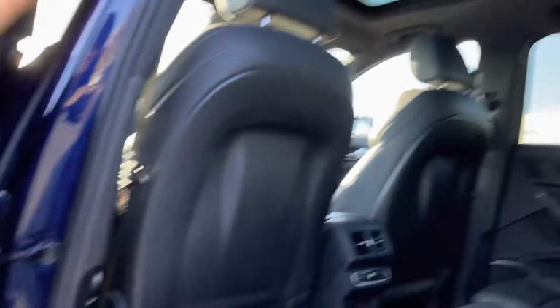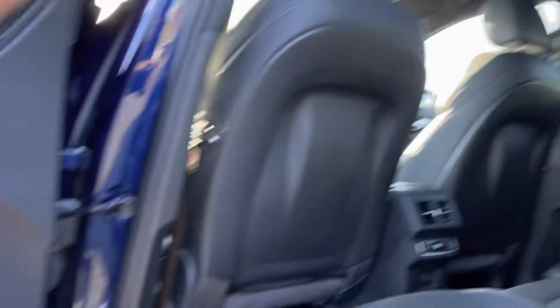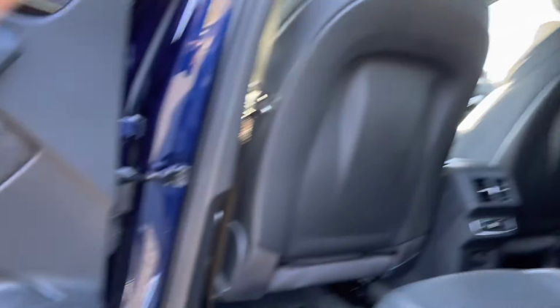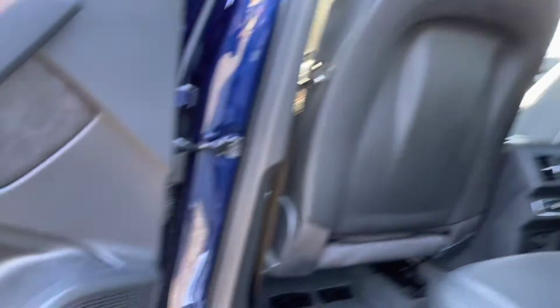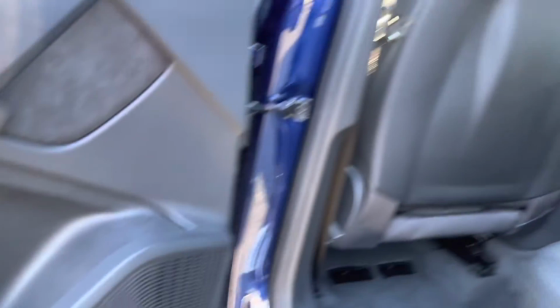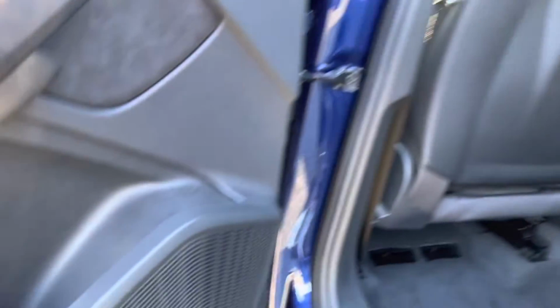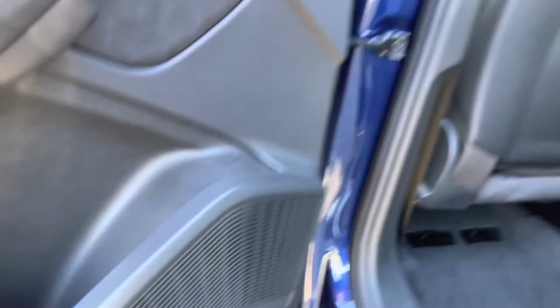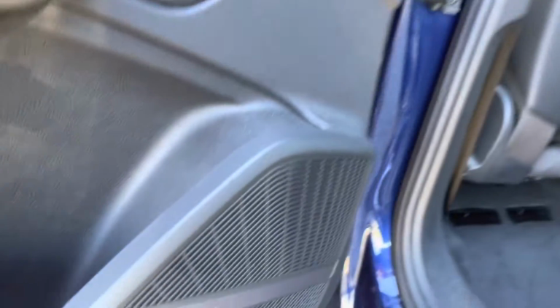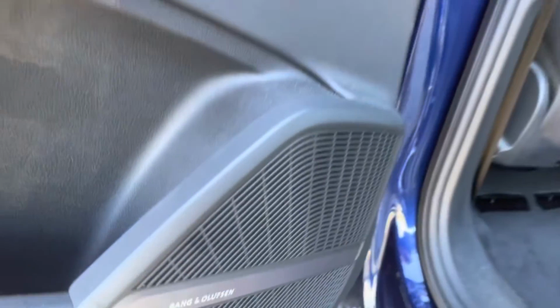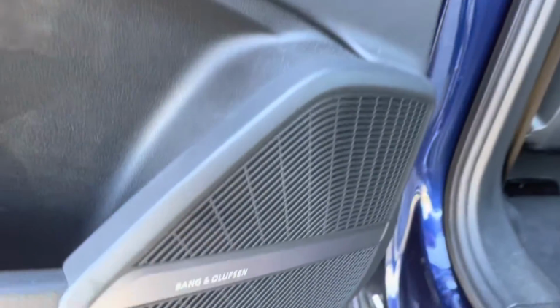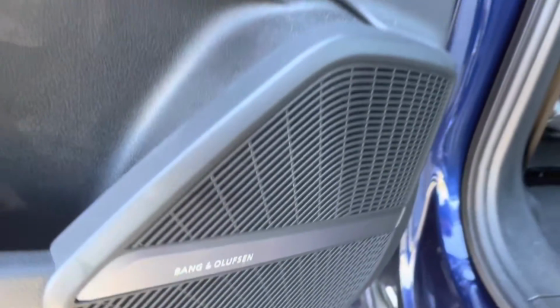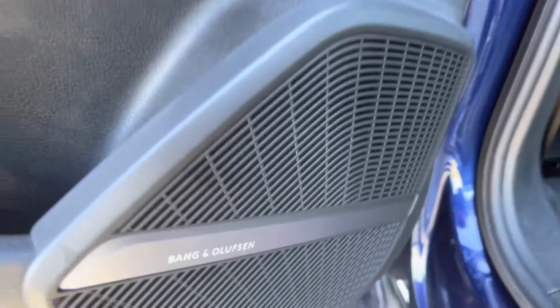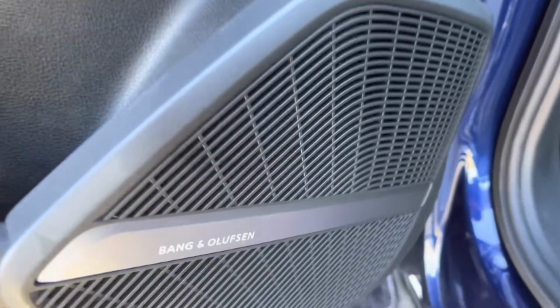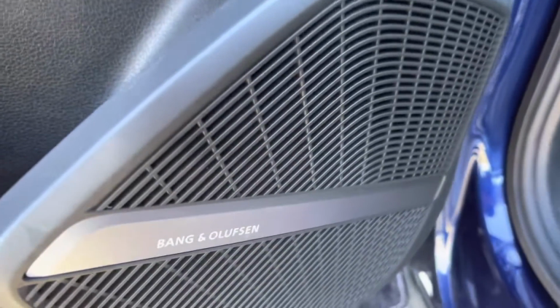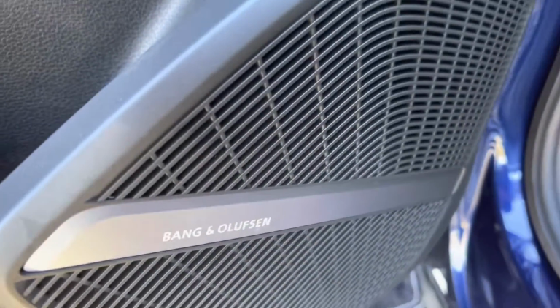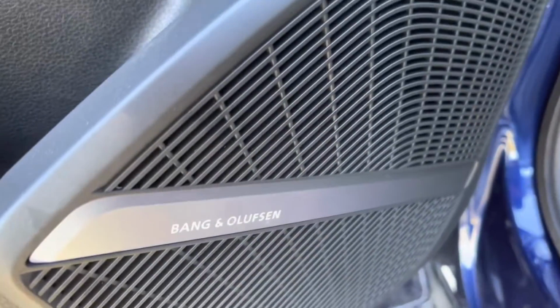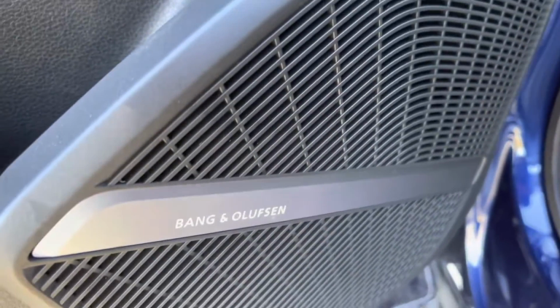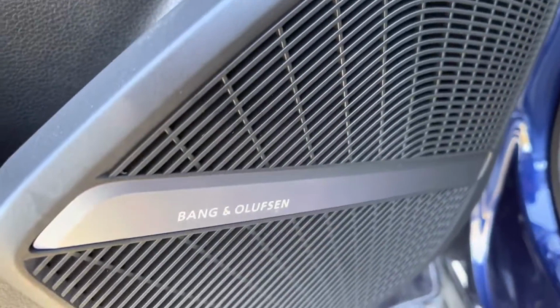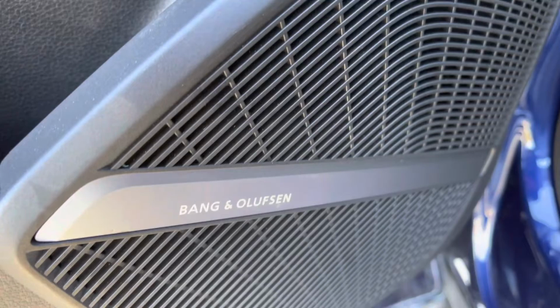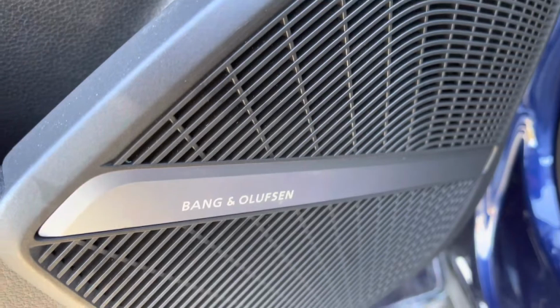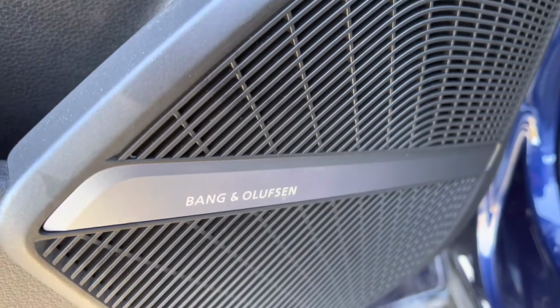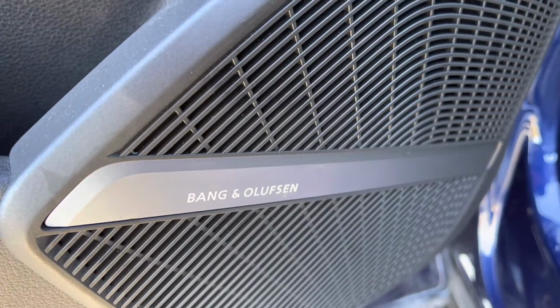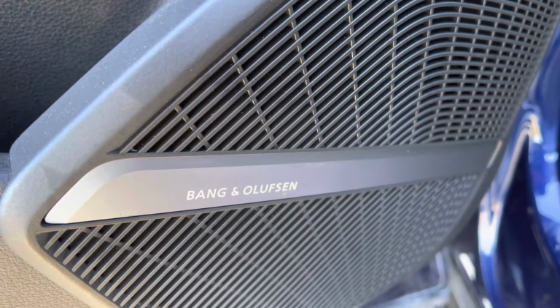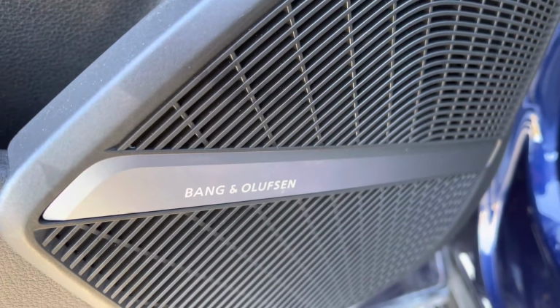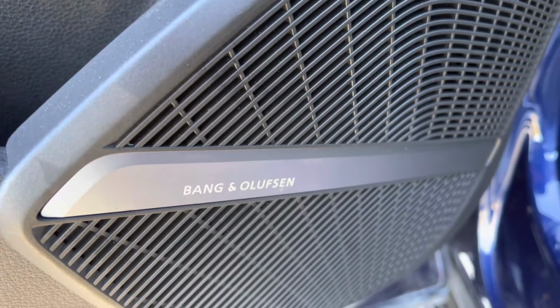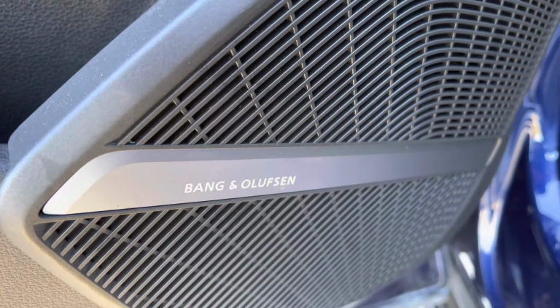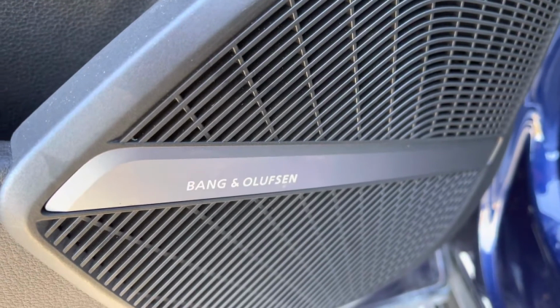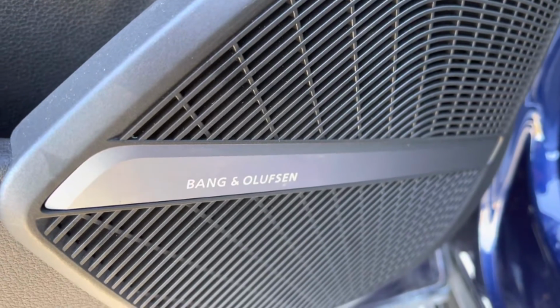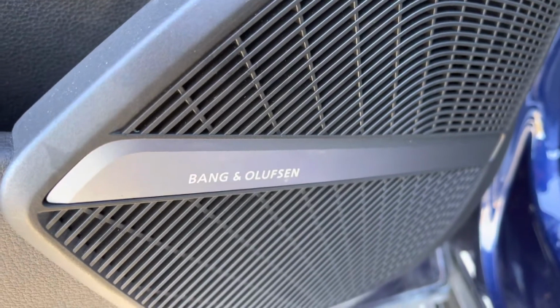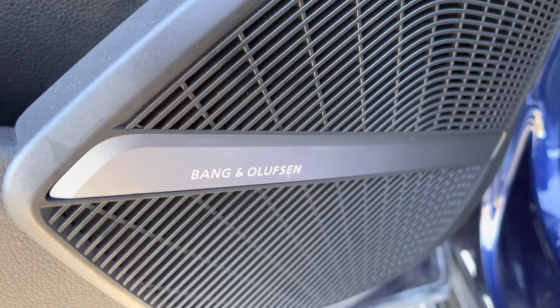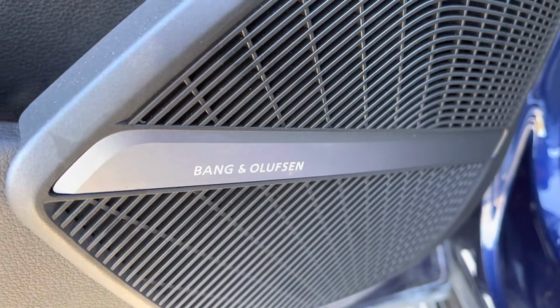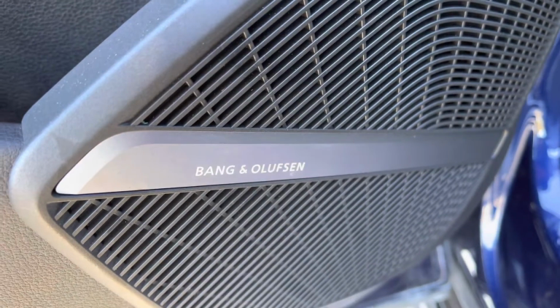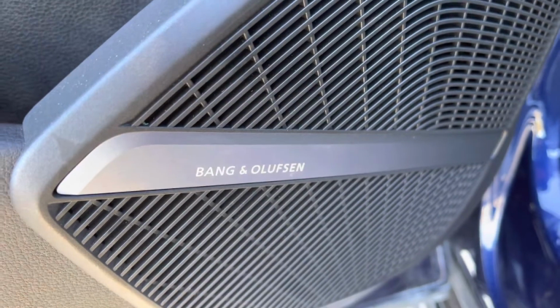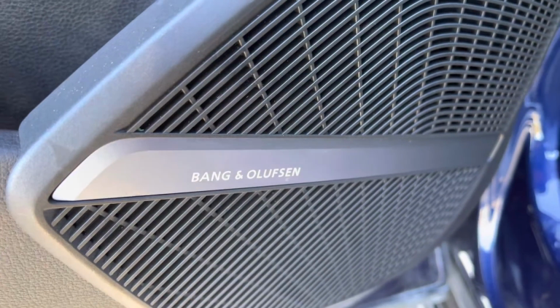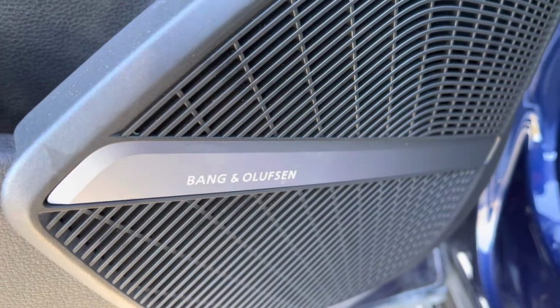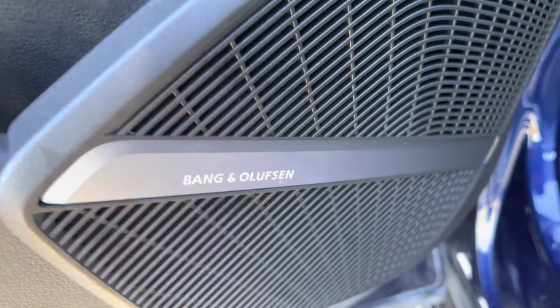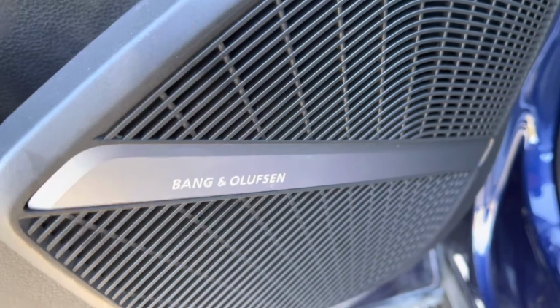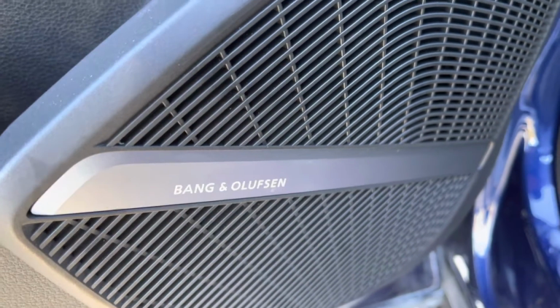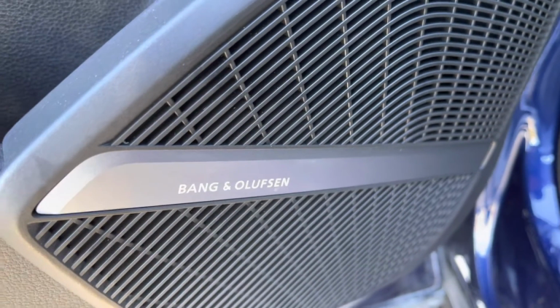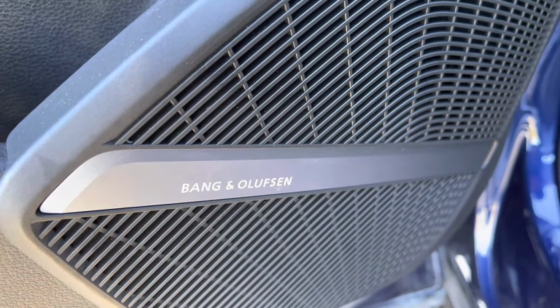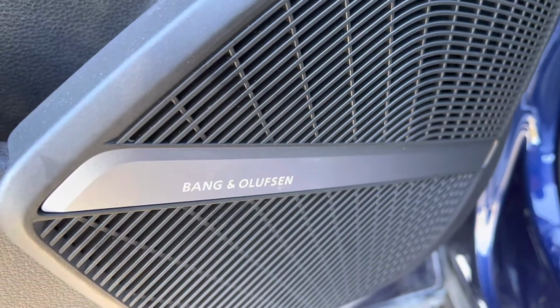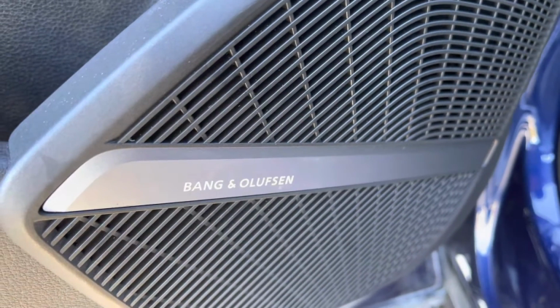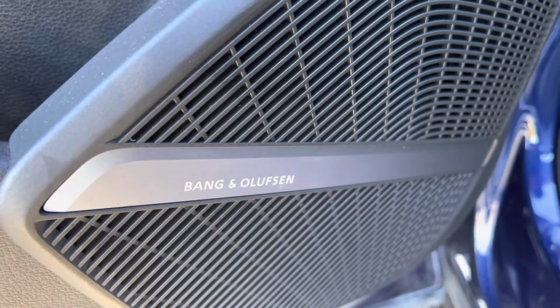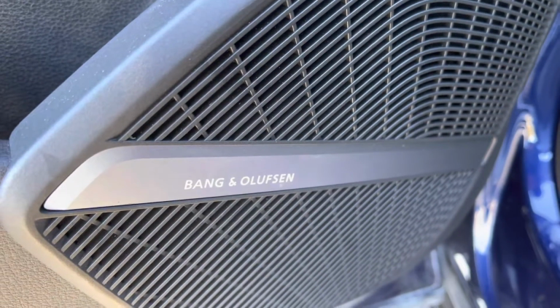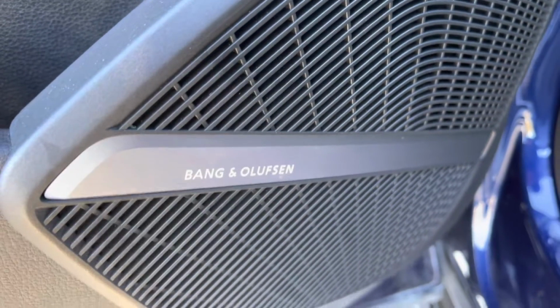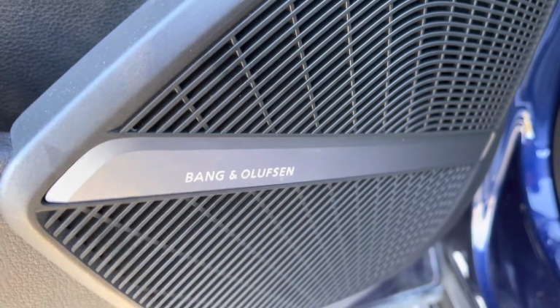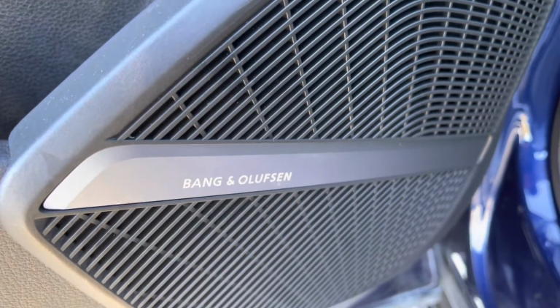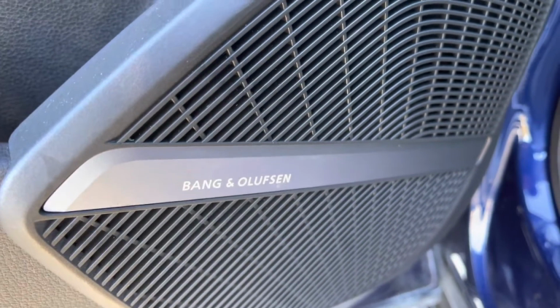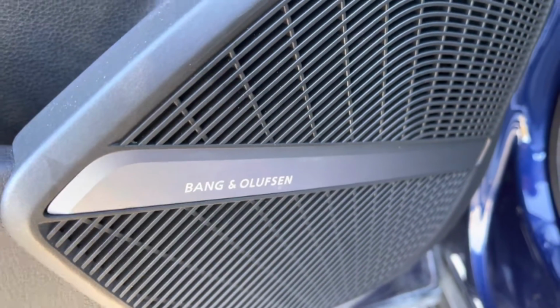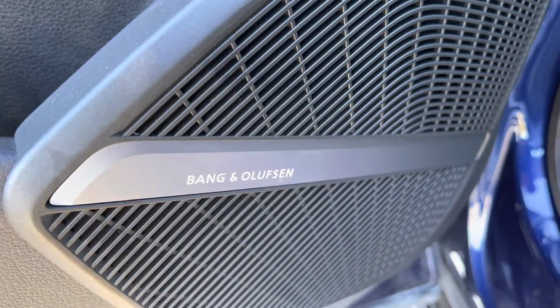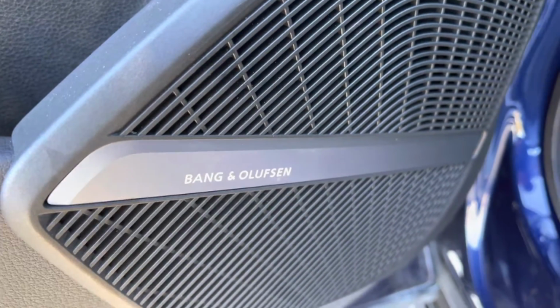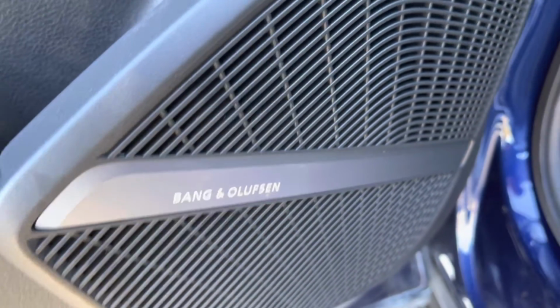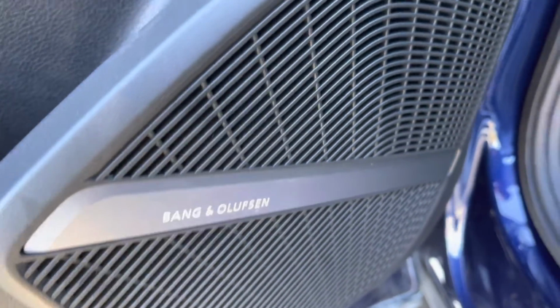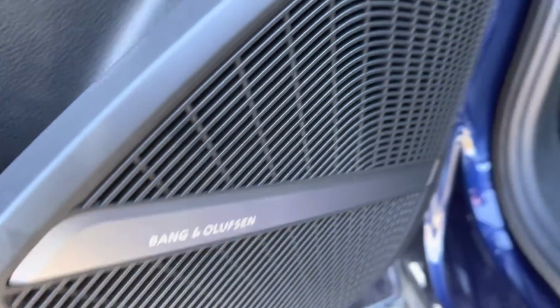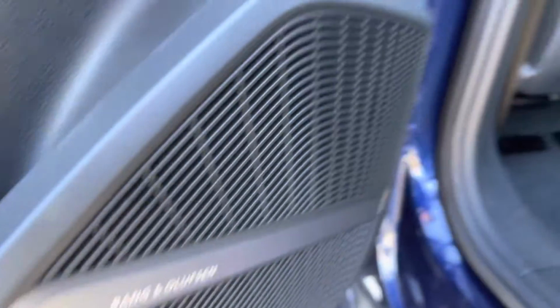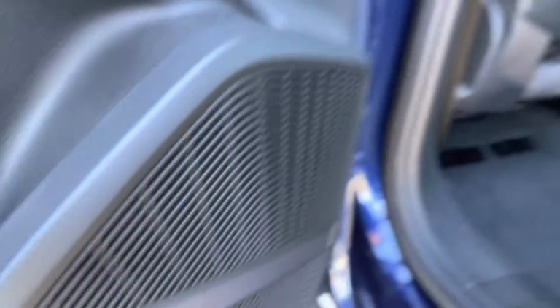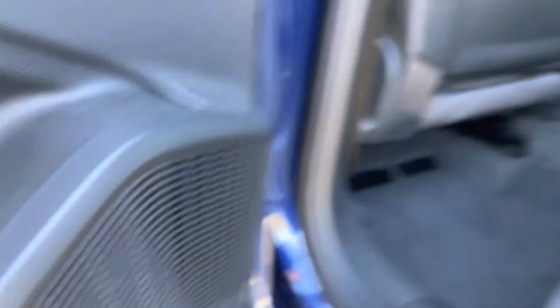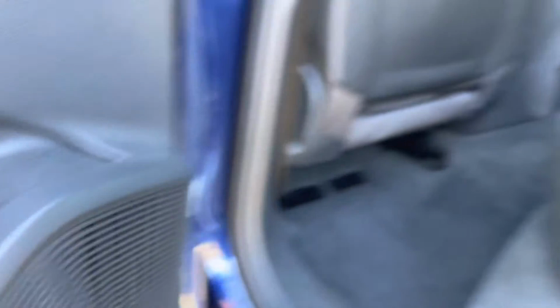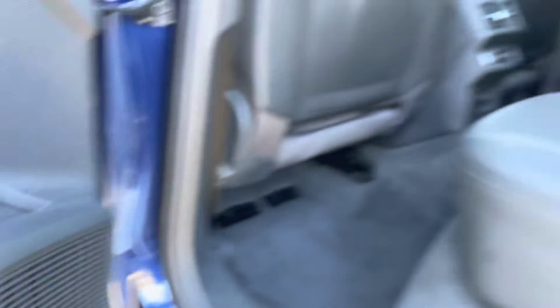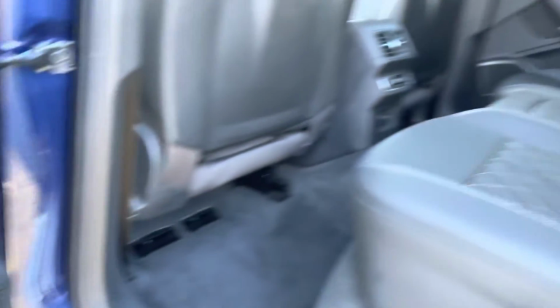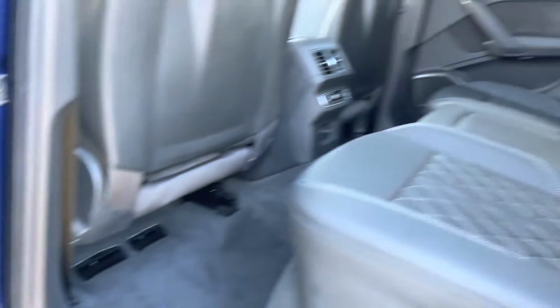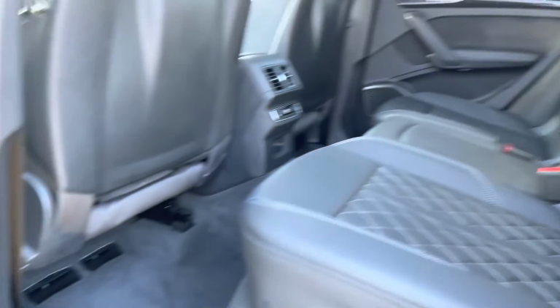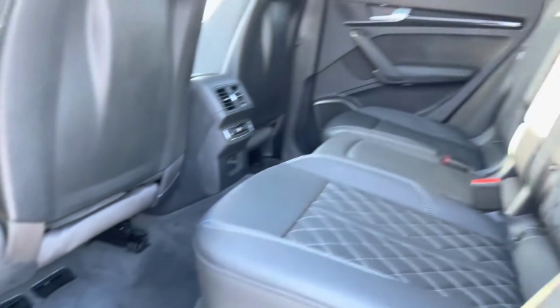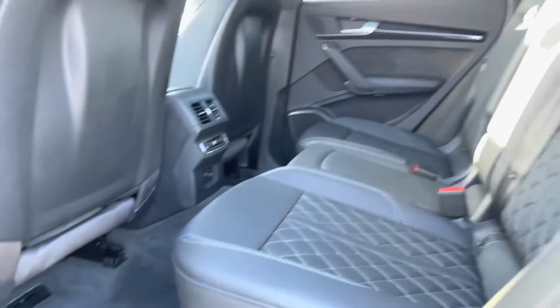It does come equipped with a Bang & Olufsen sound system, which sounds fantastic throughout the vehicle, giving you such high quality sound and allowing you to enjoy your favourite music.